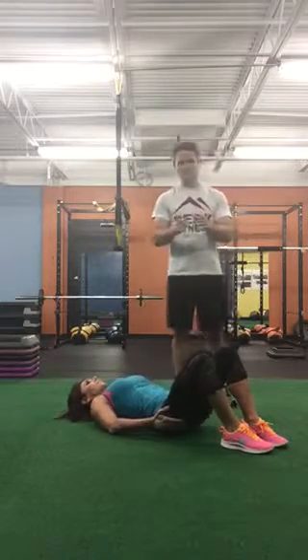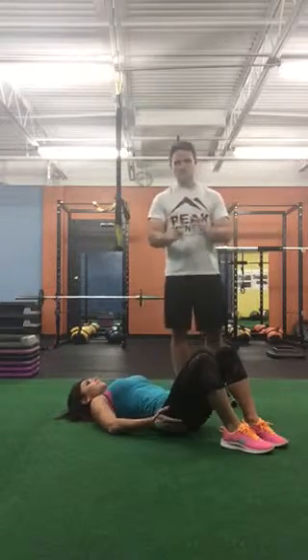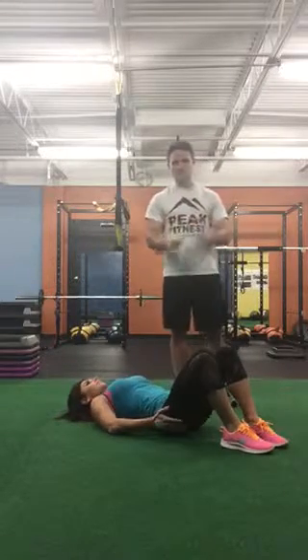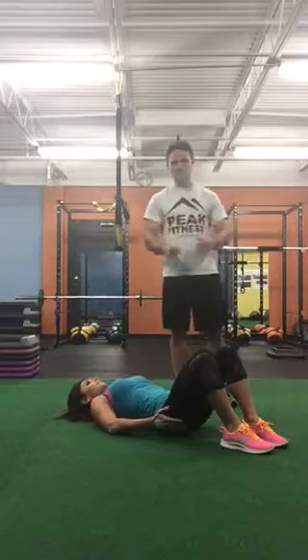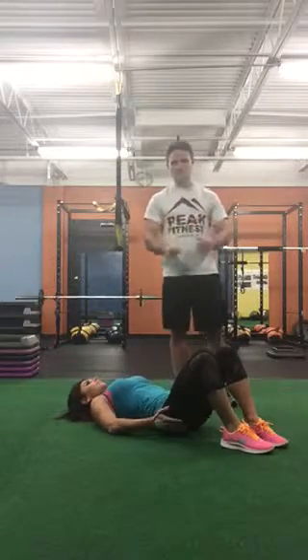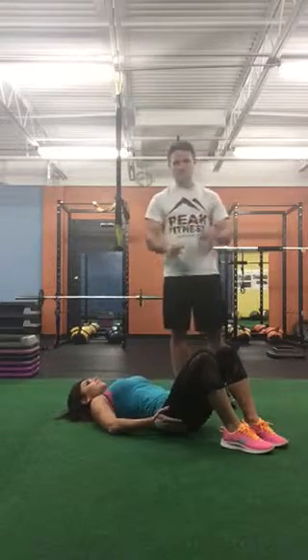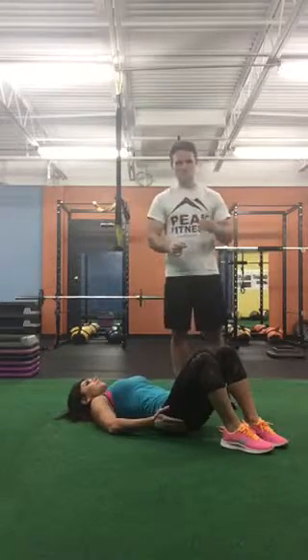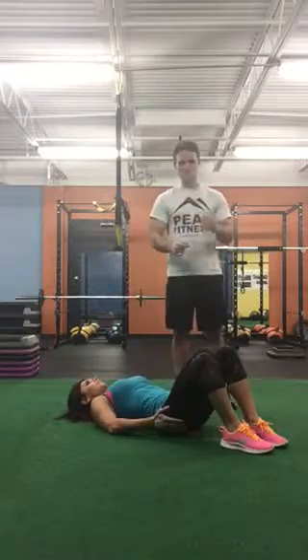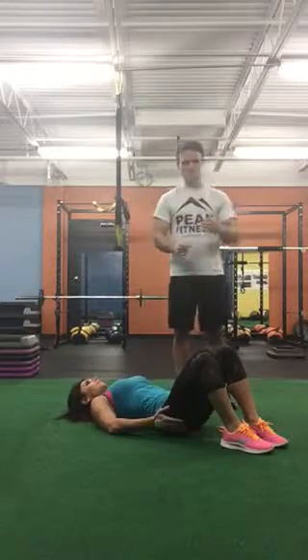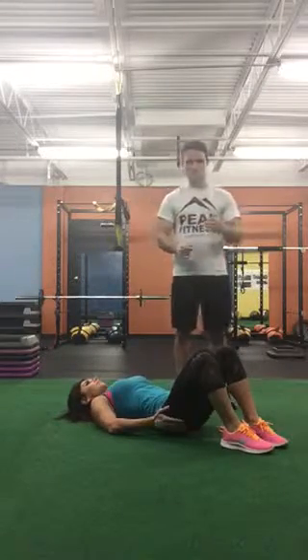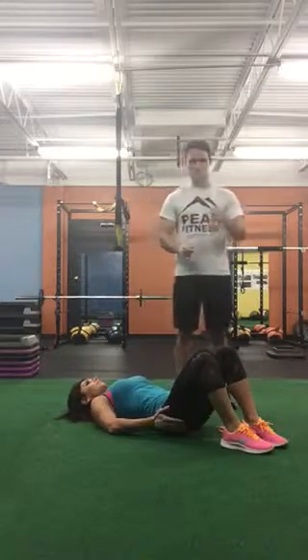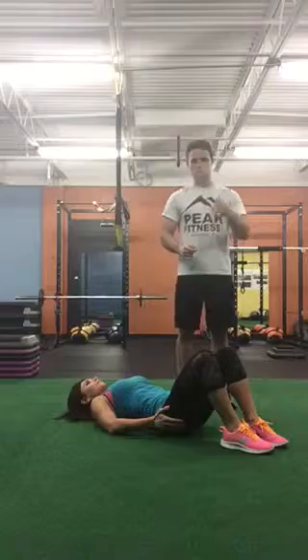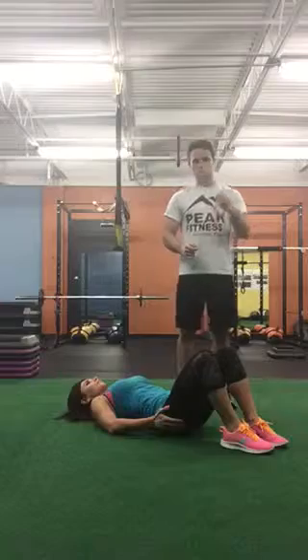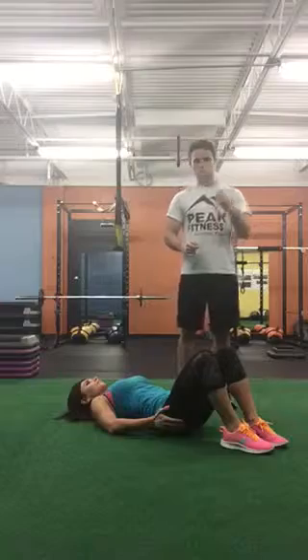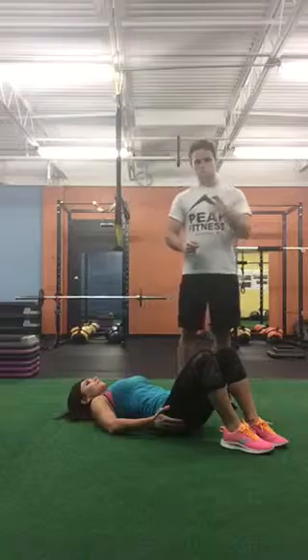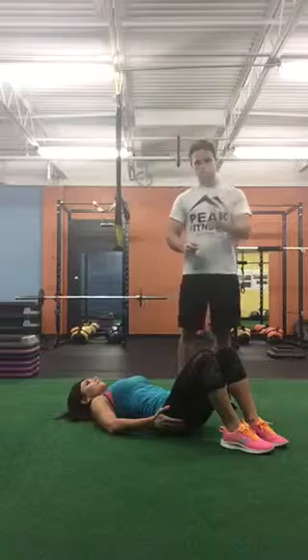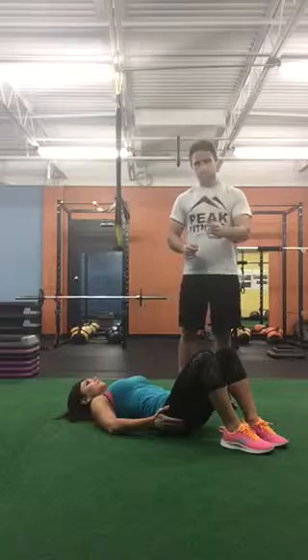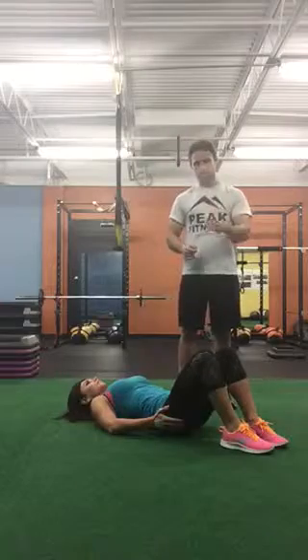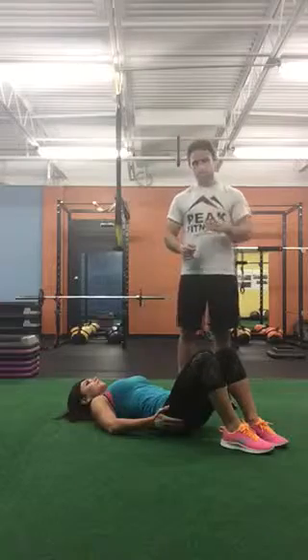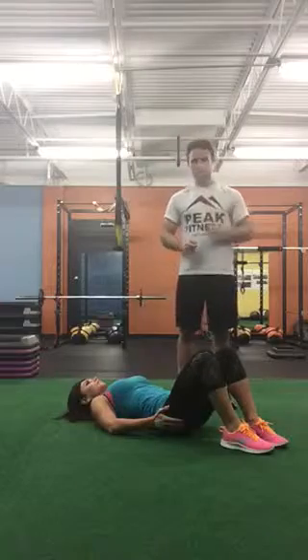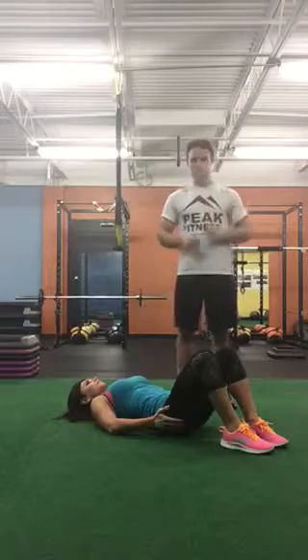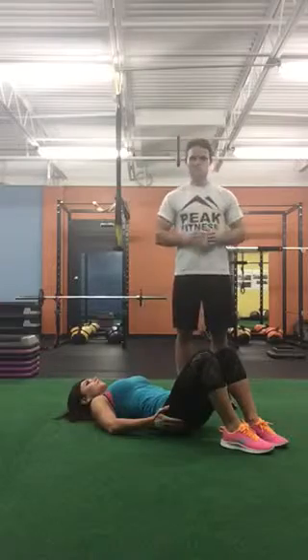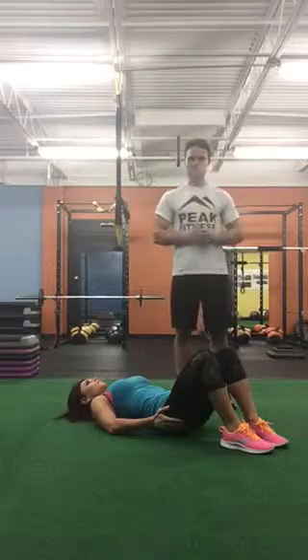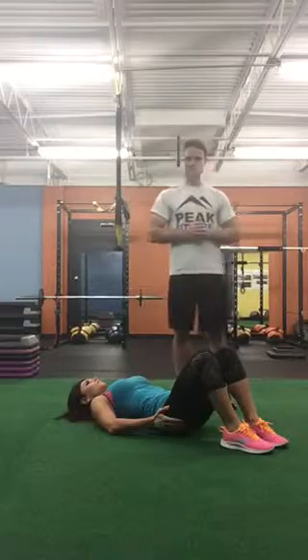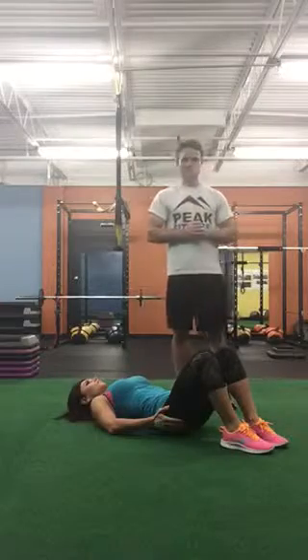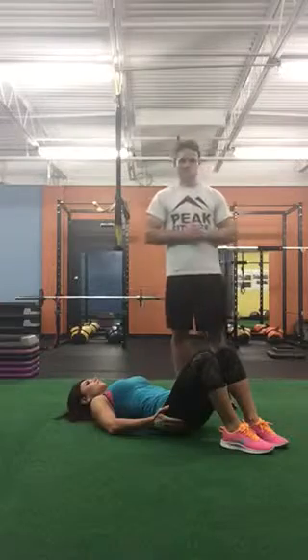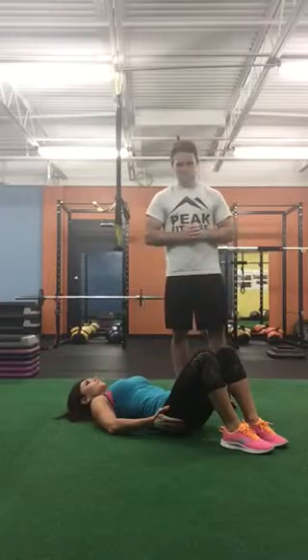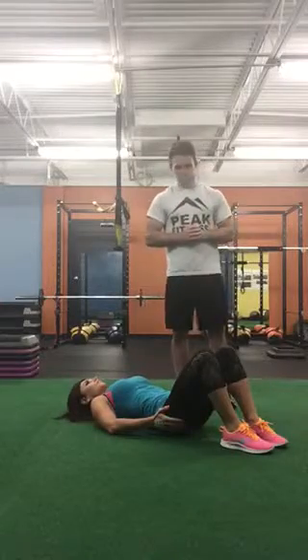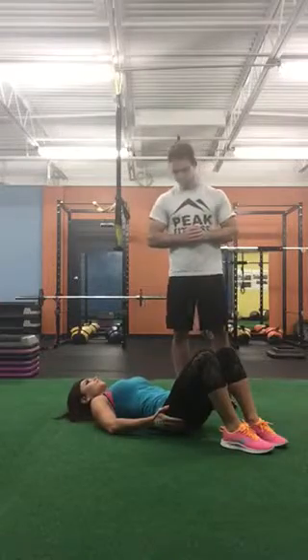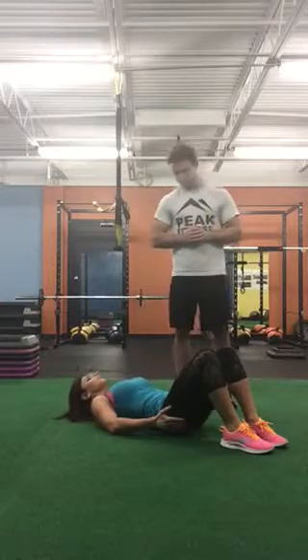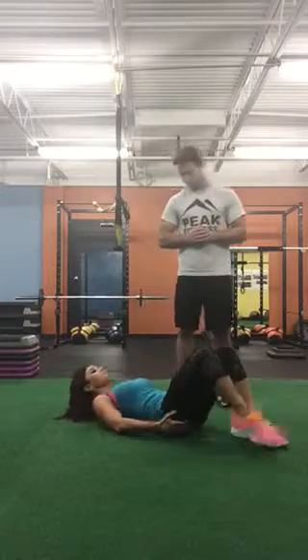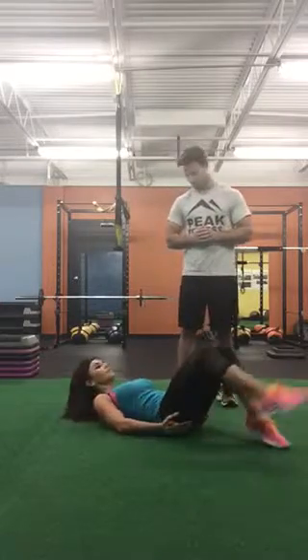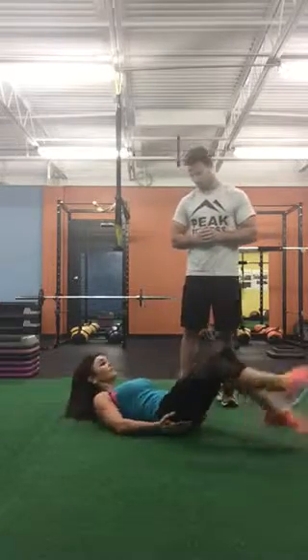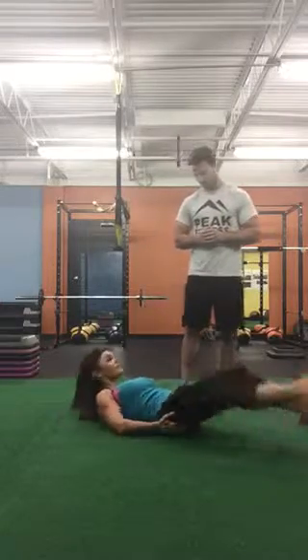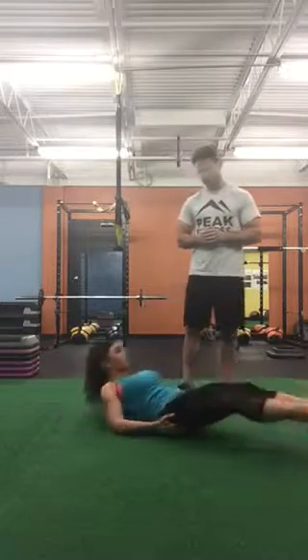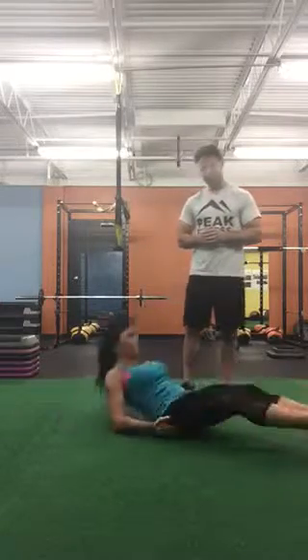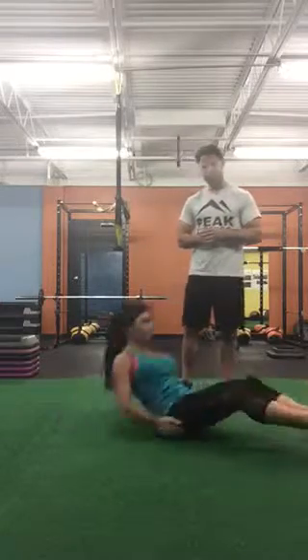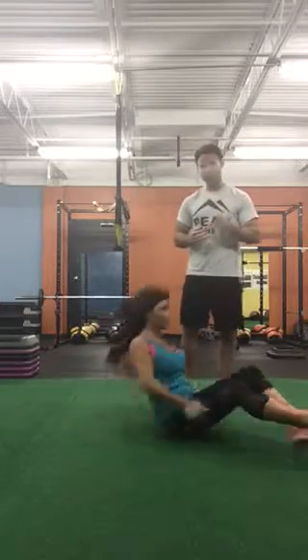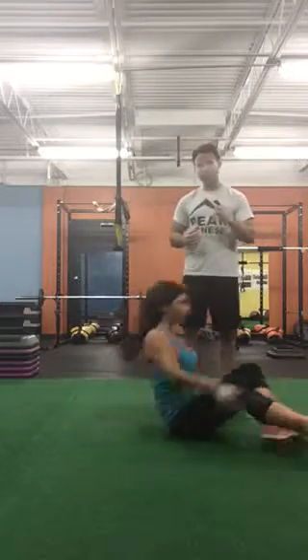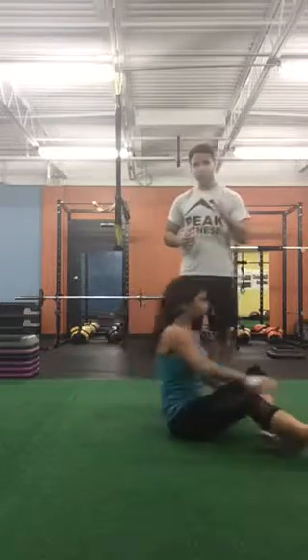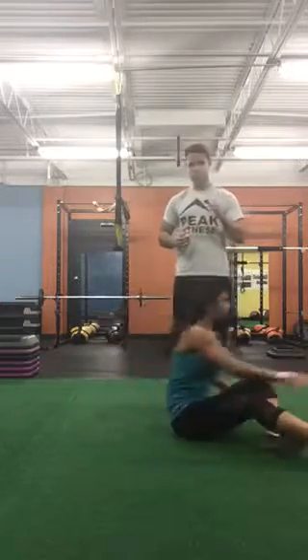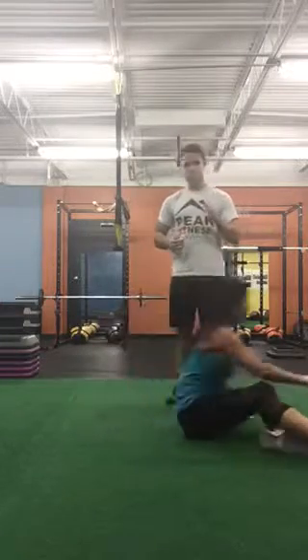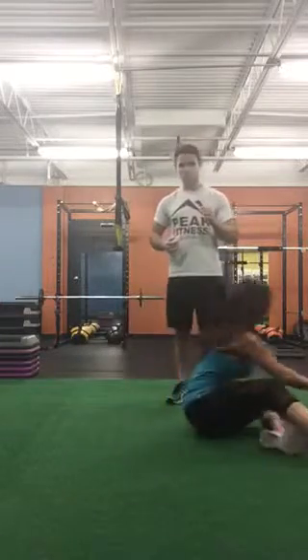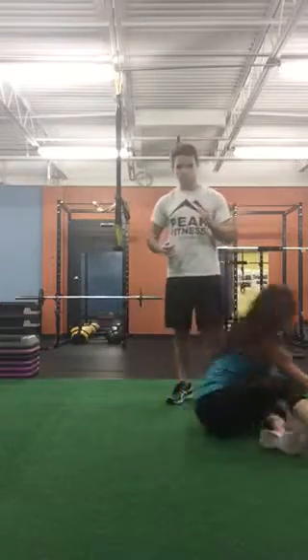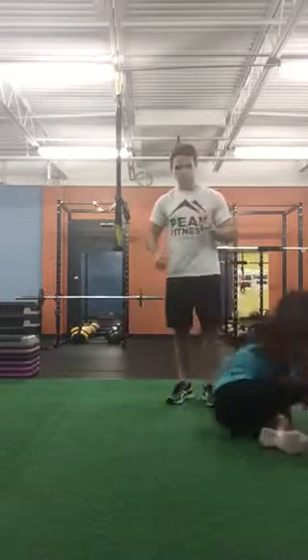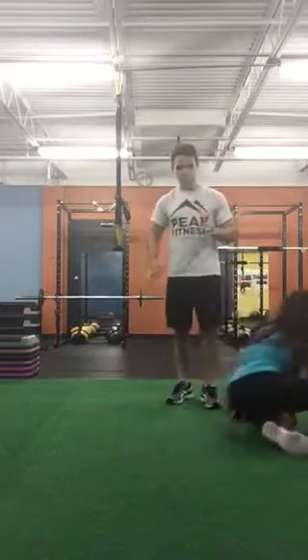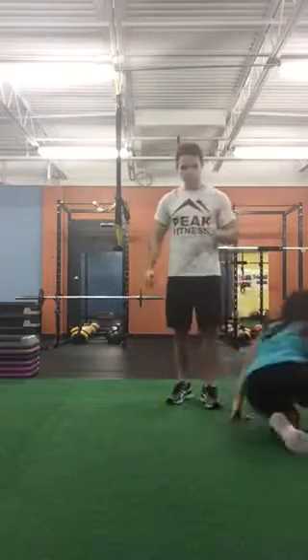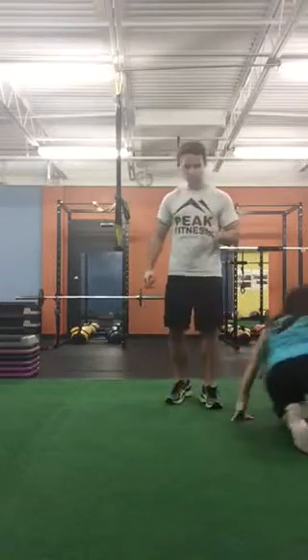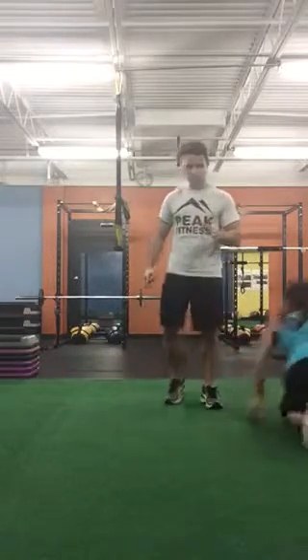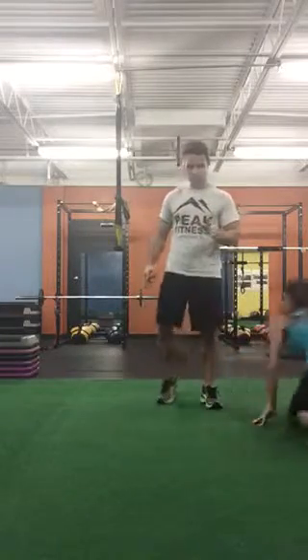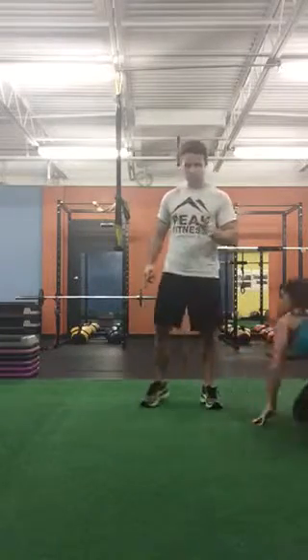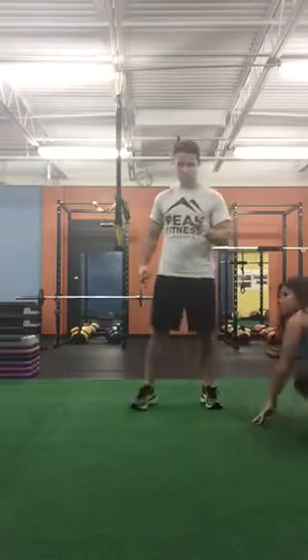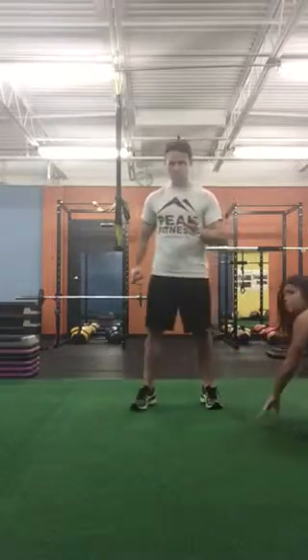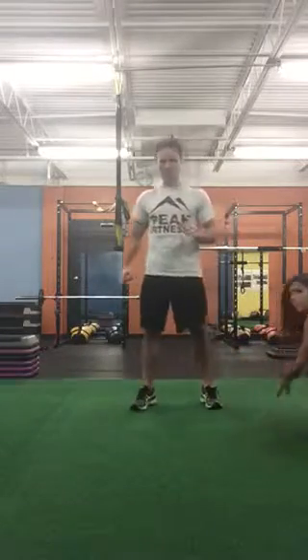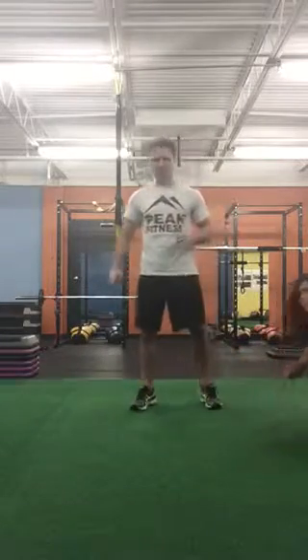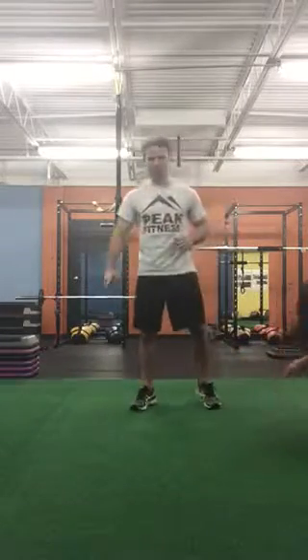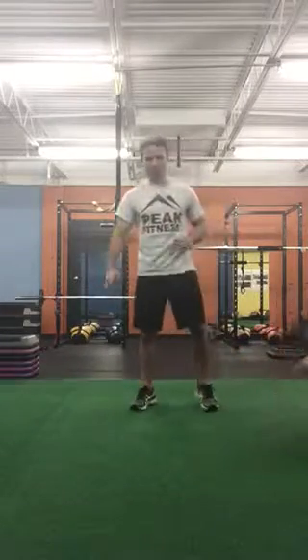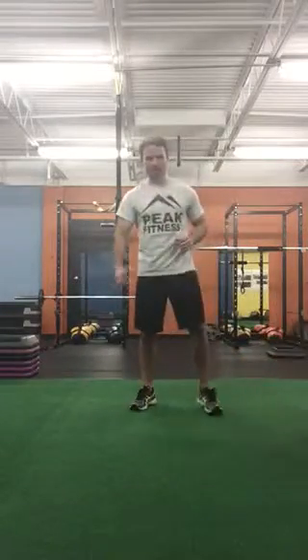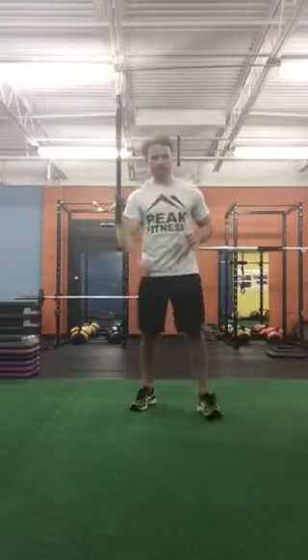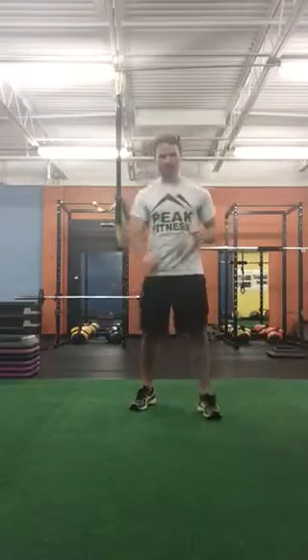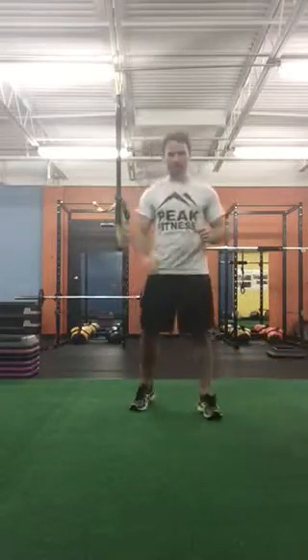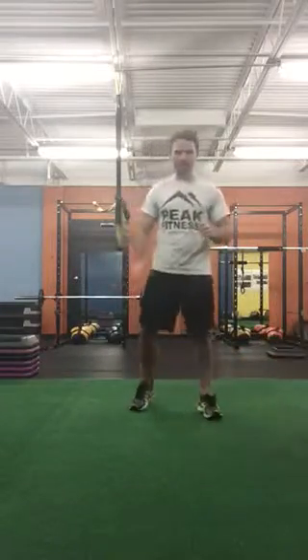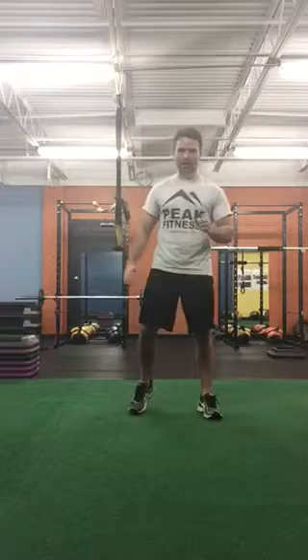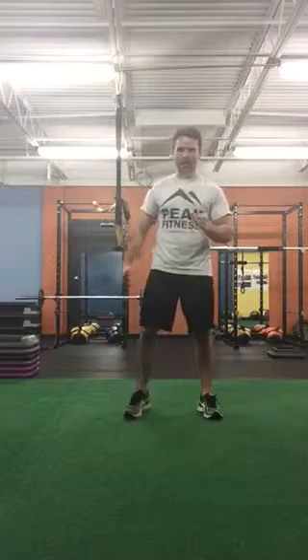You can also put your hands on your butt cheeks to make sure that they're working versus anything else. And that's exercise one. Now let's do the side plank.